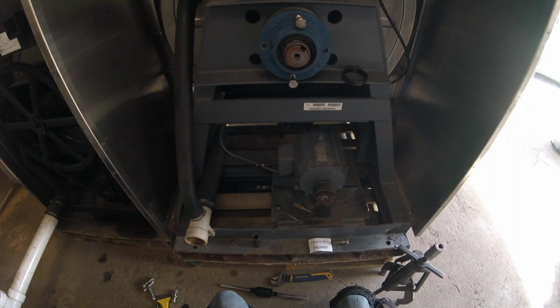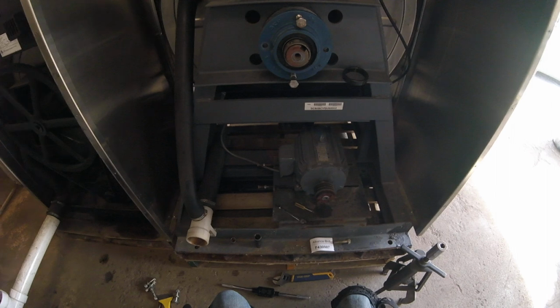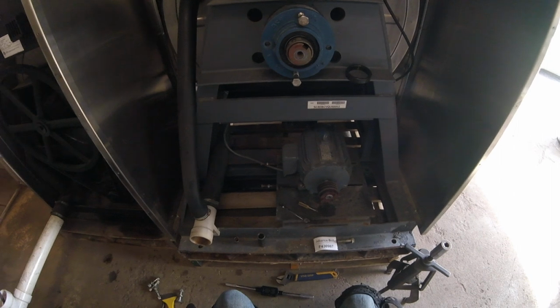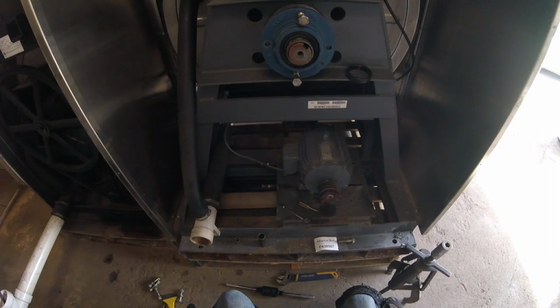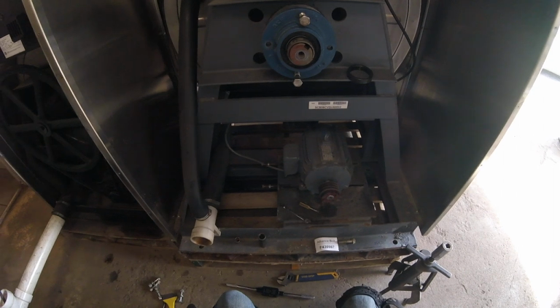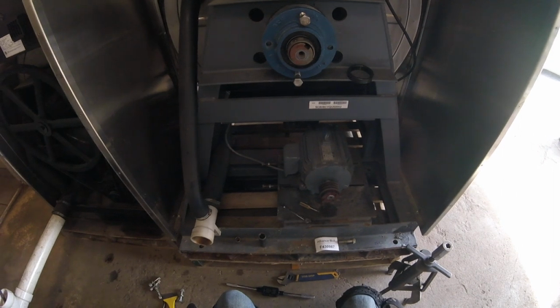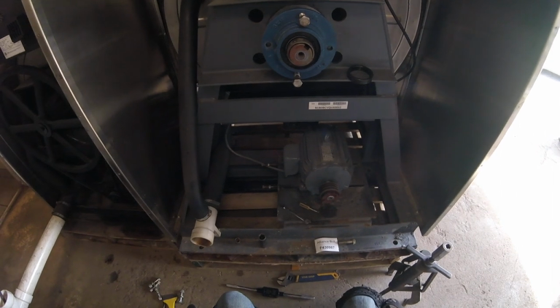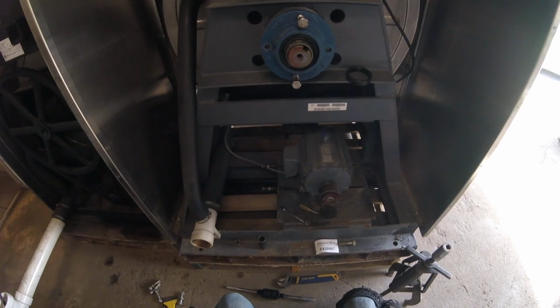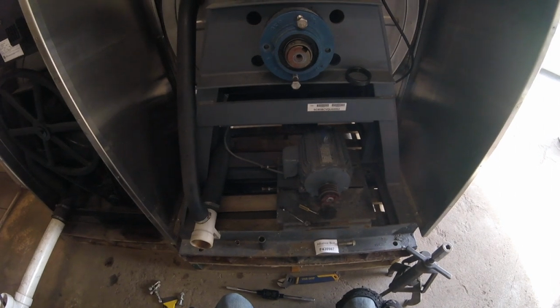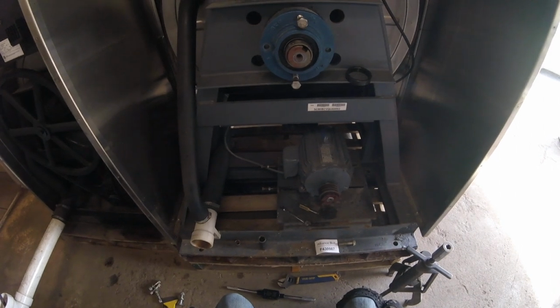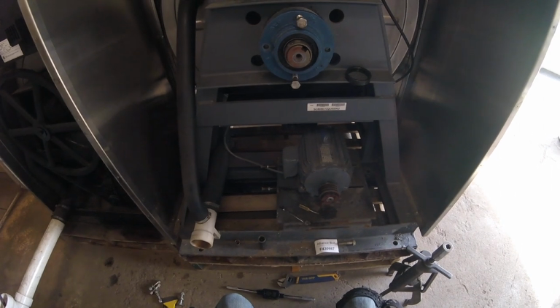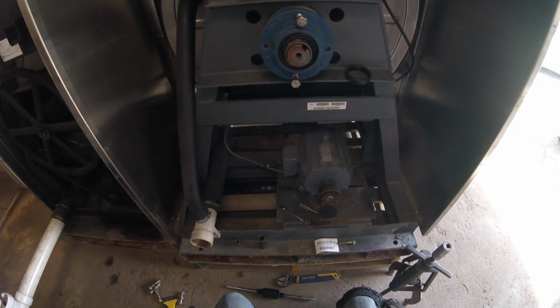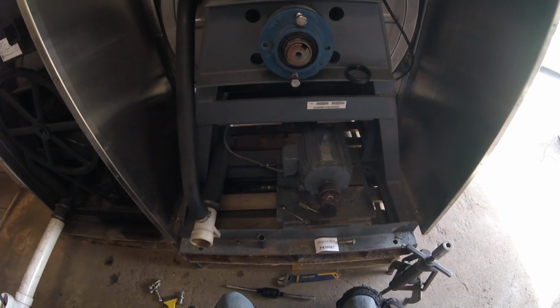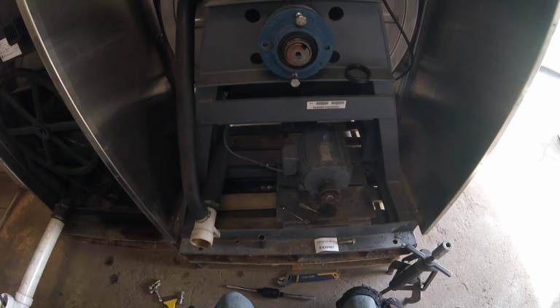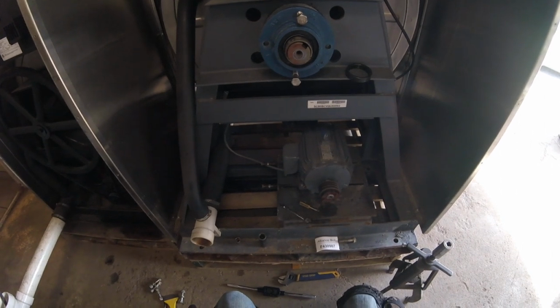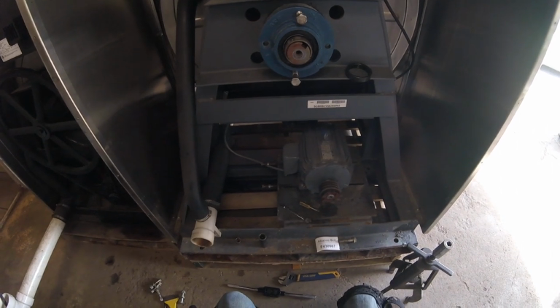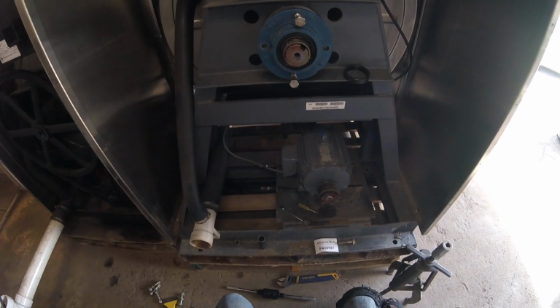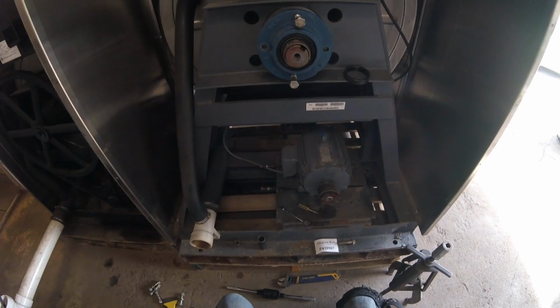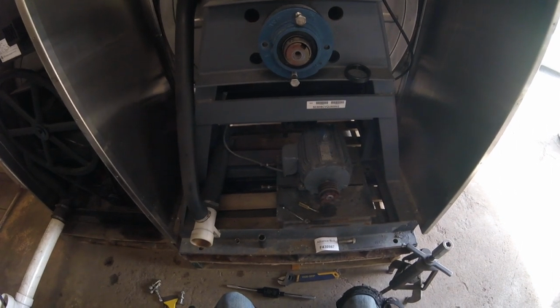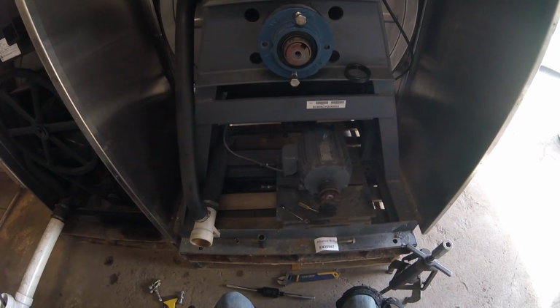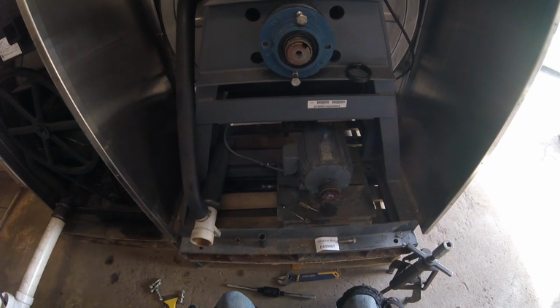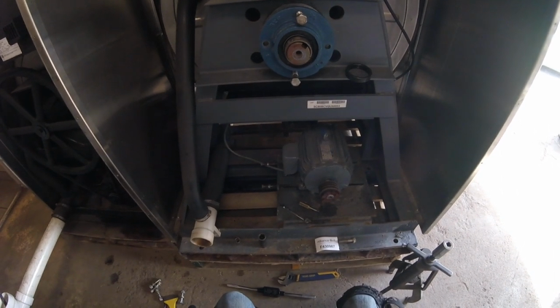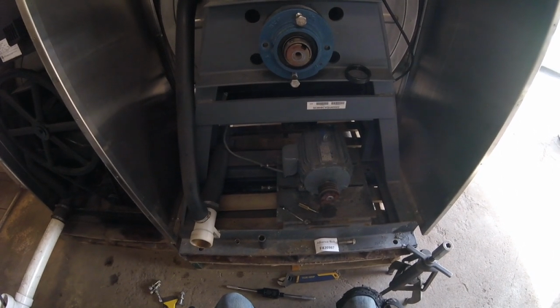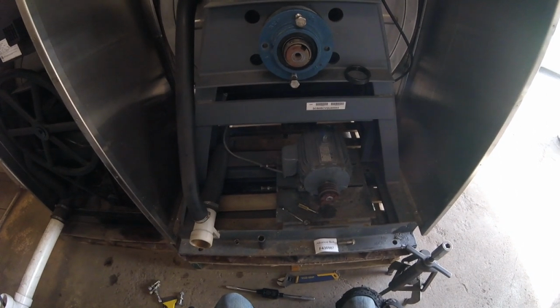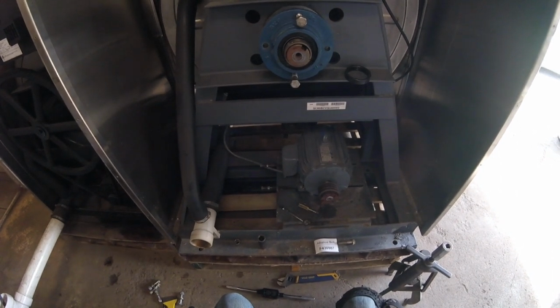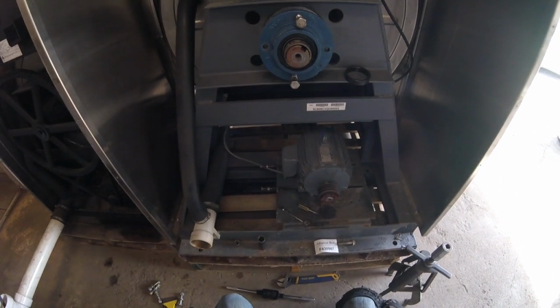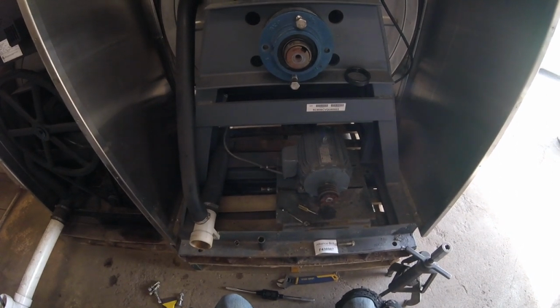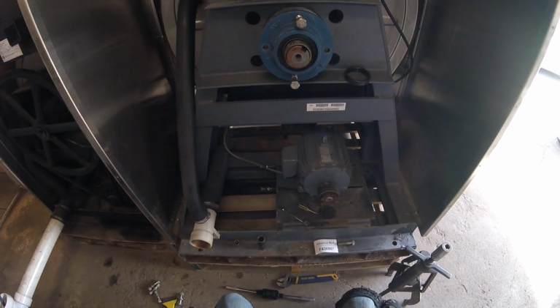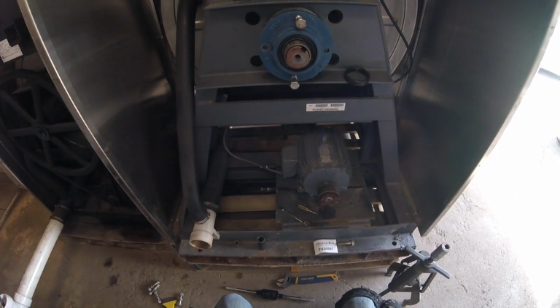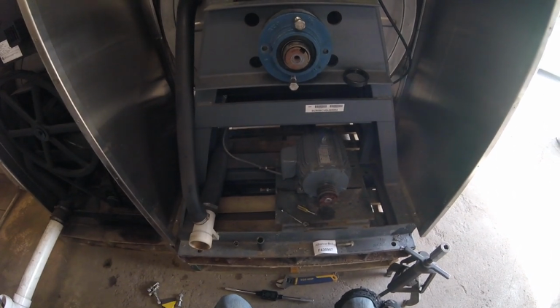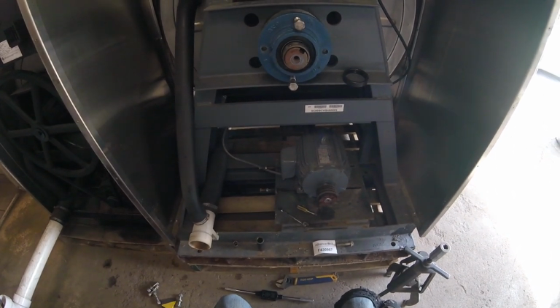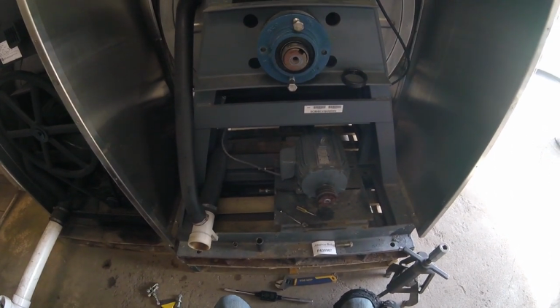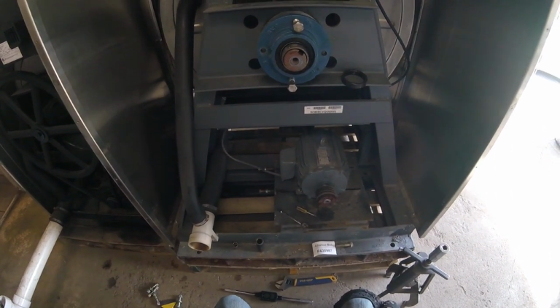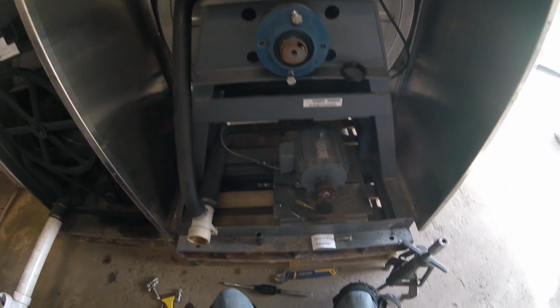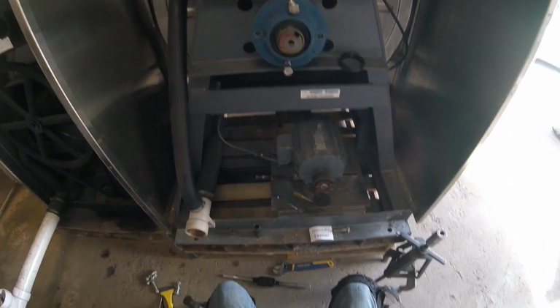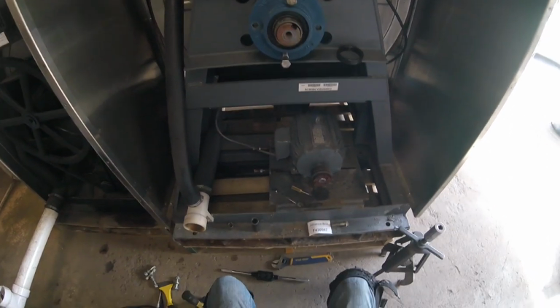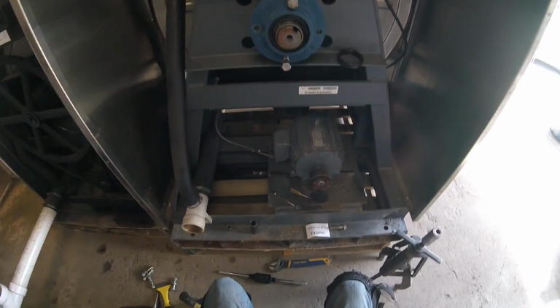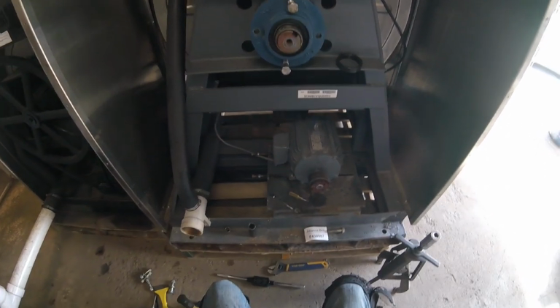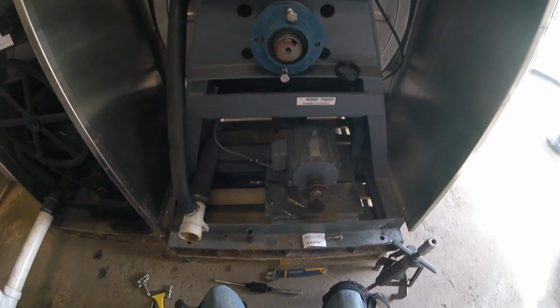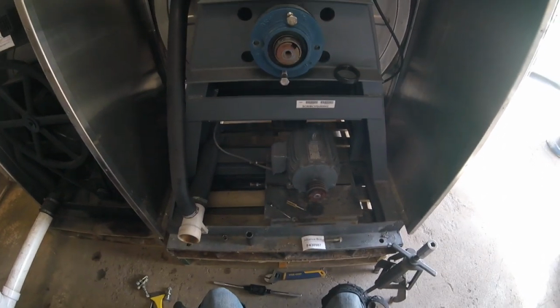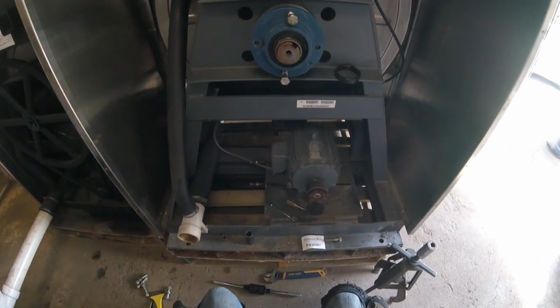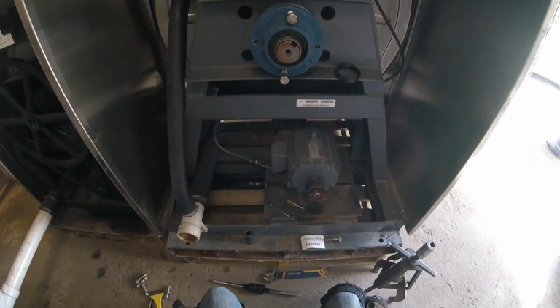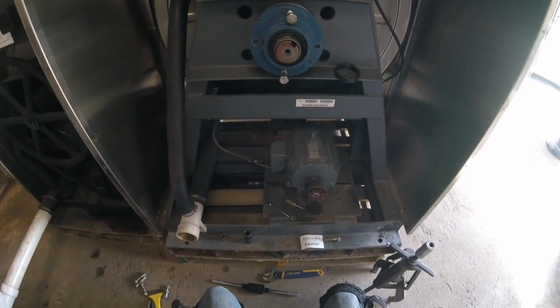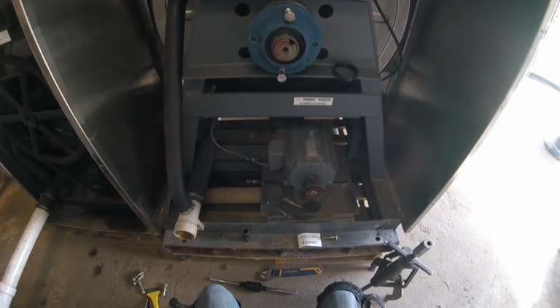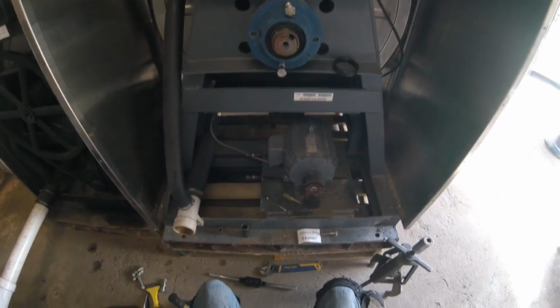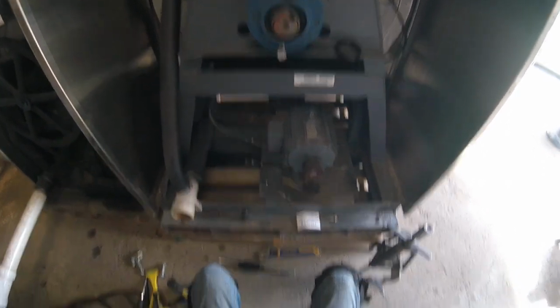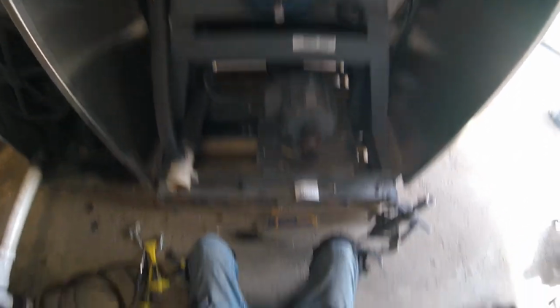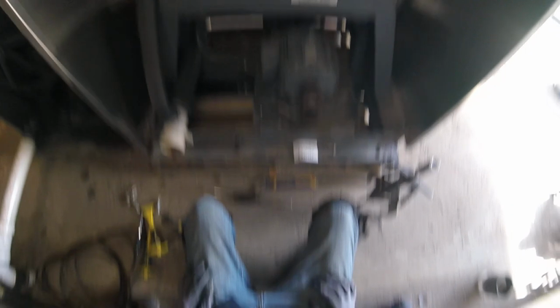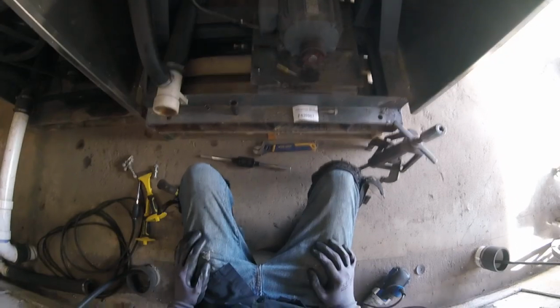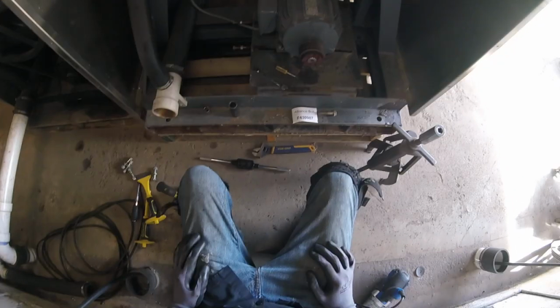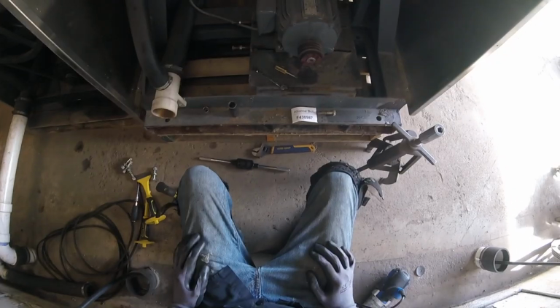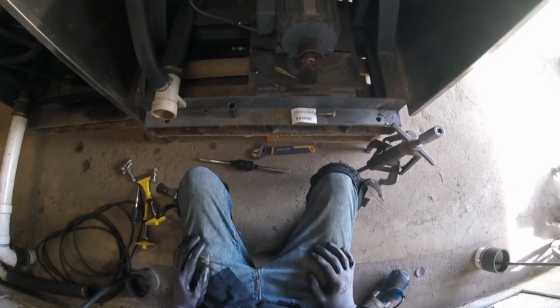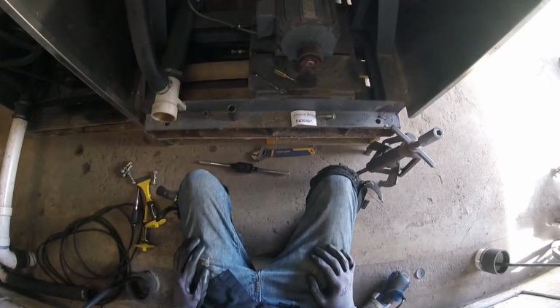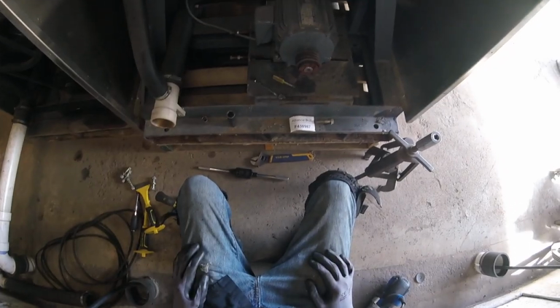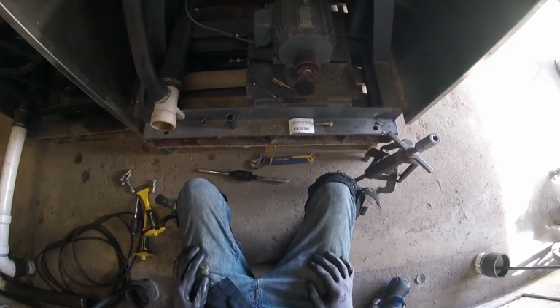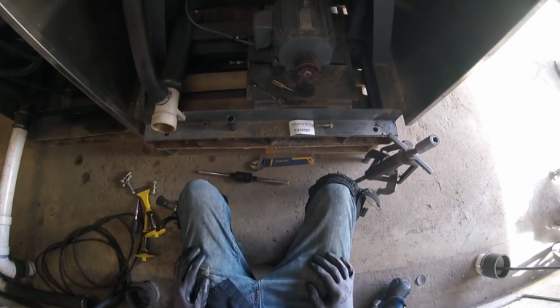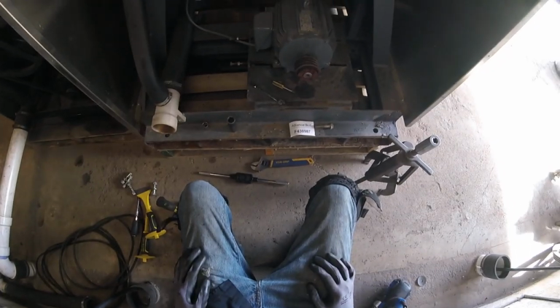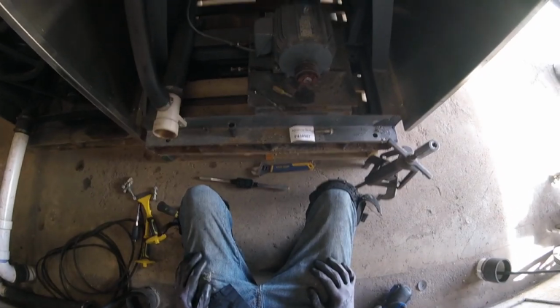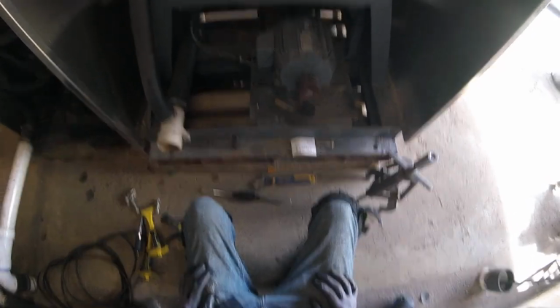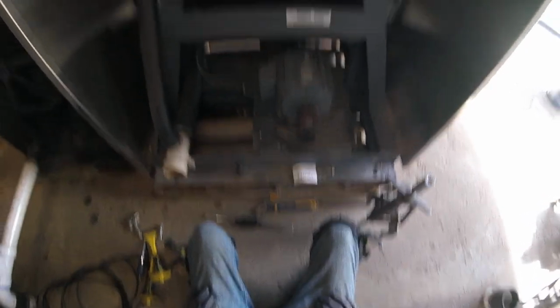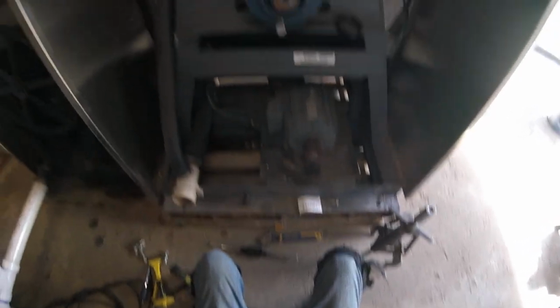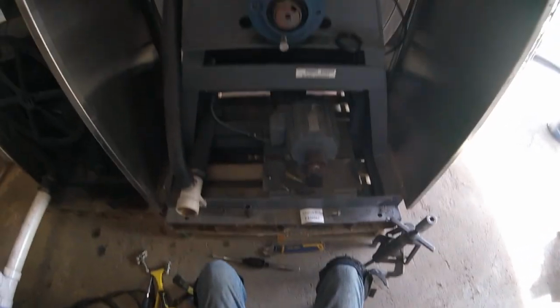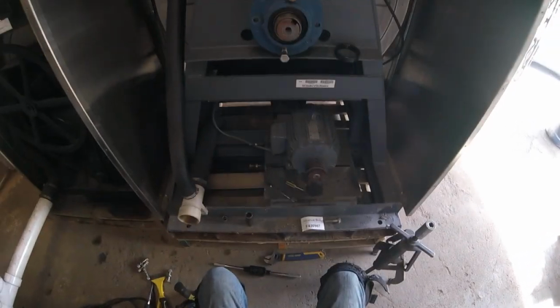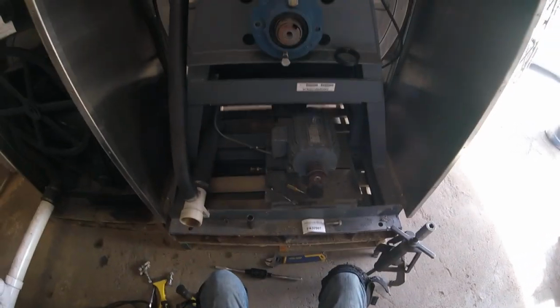We're removing the rear bearing from an 80-pound Alliance washing machine. This particular machine is an SC80BCV.